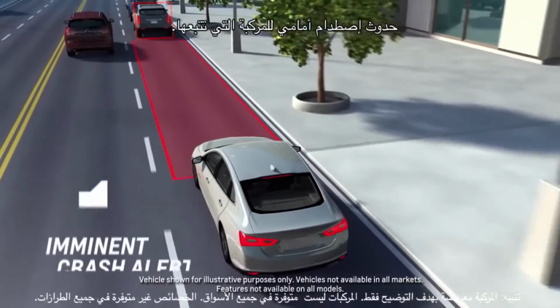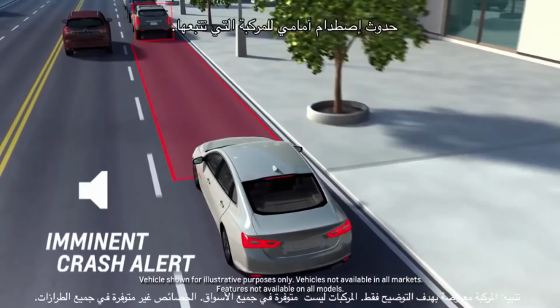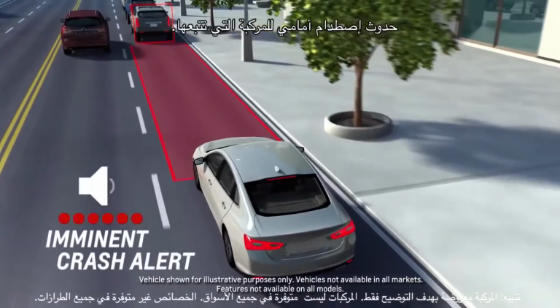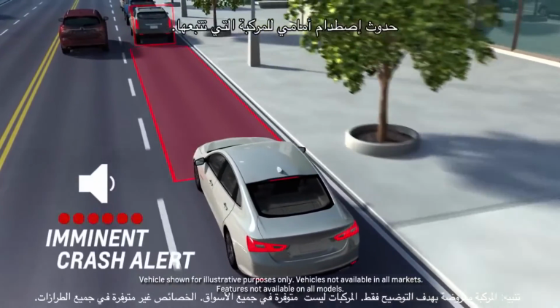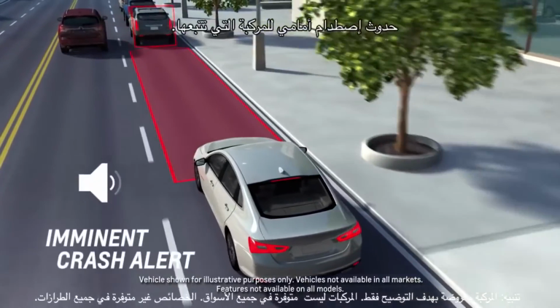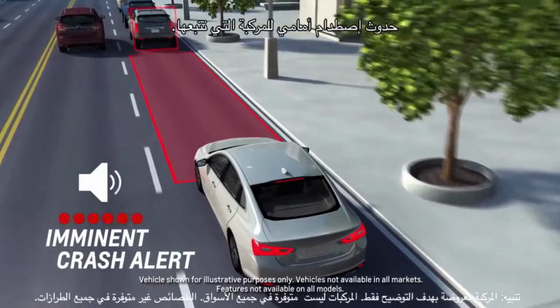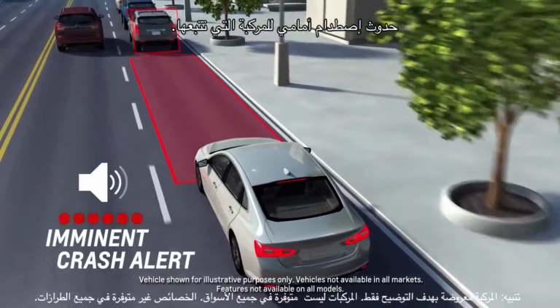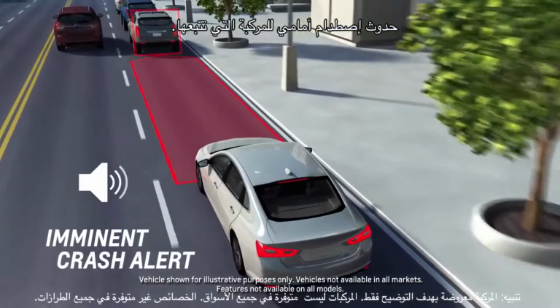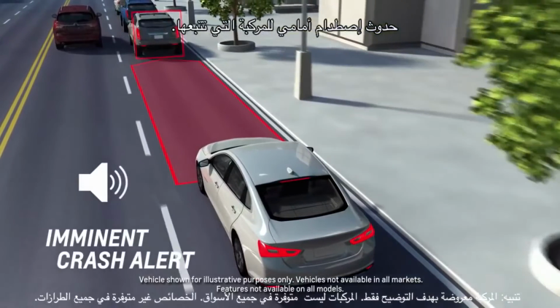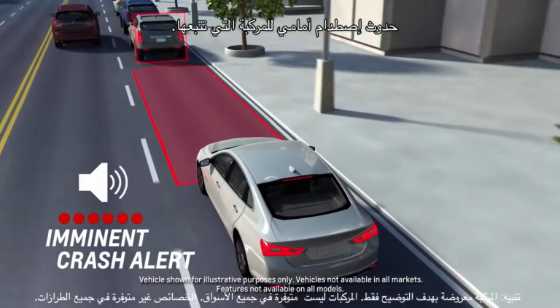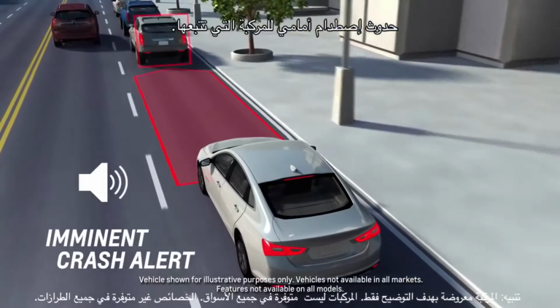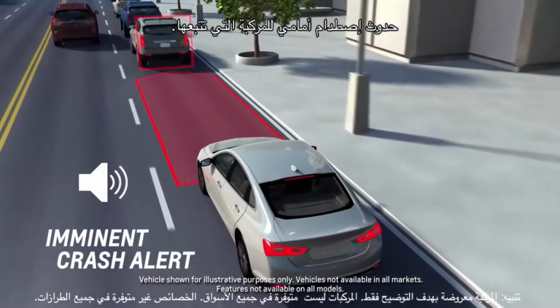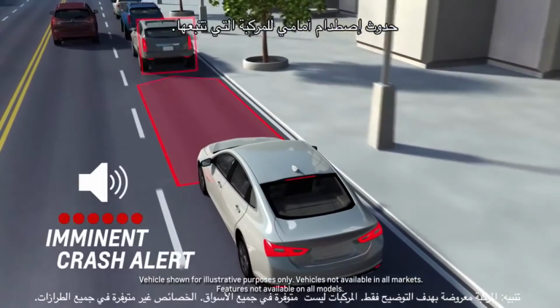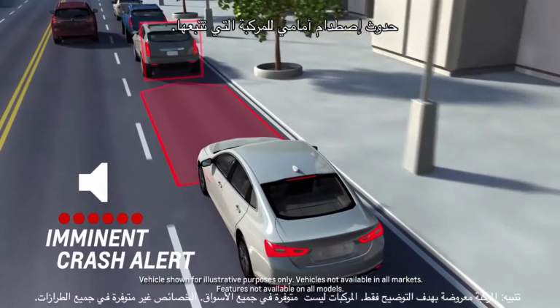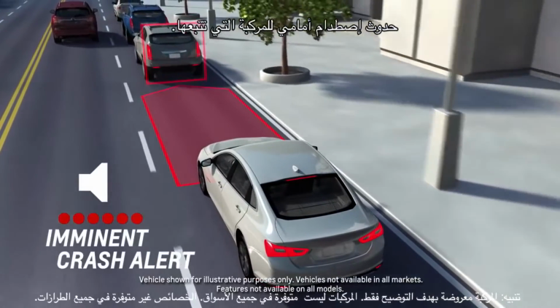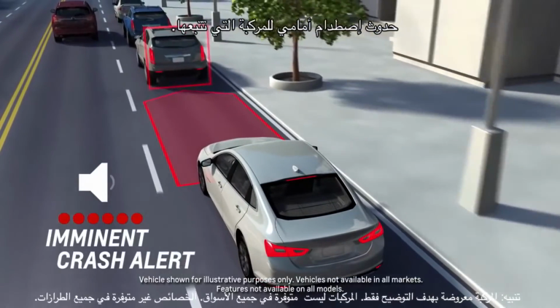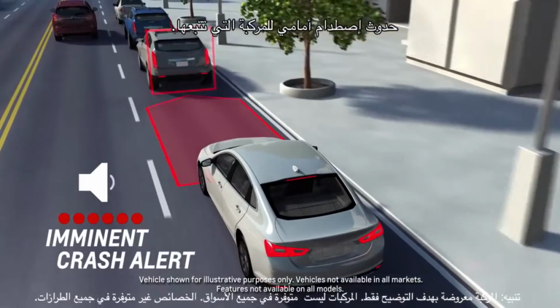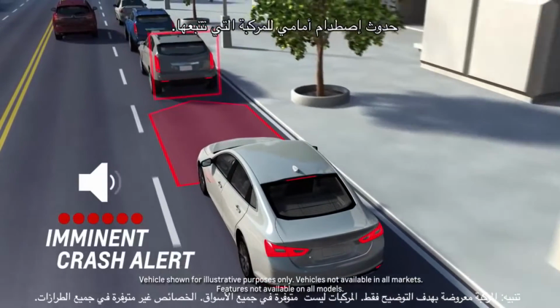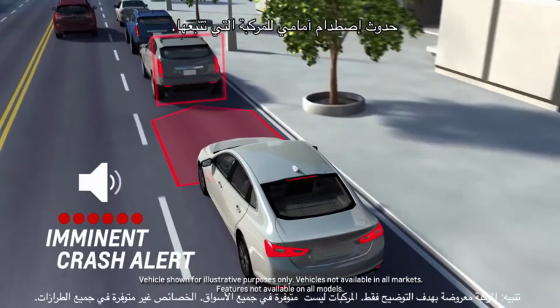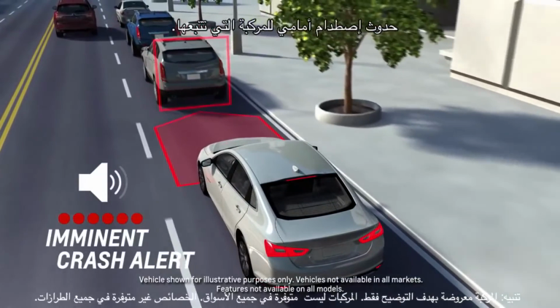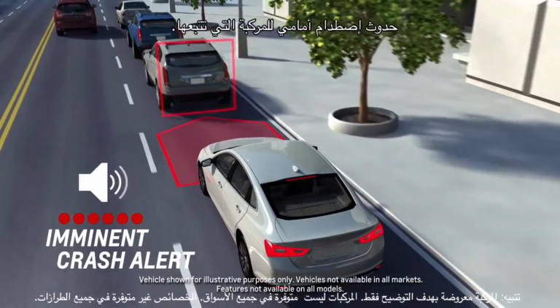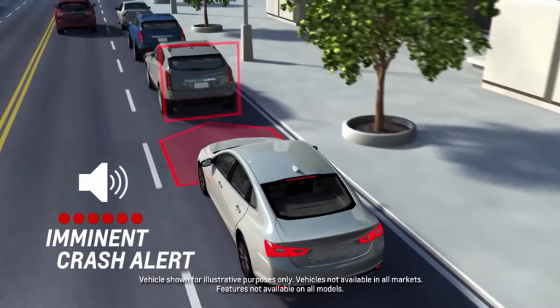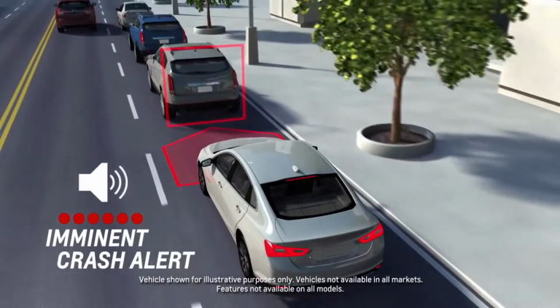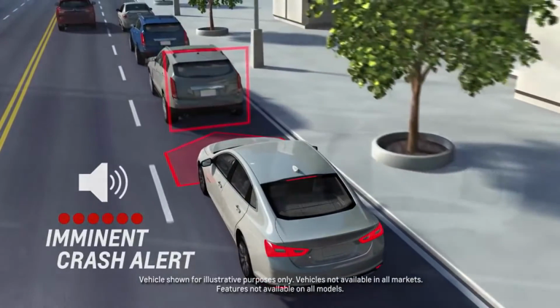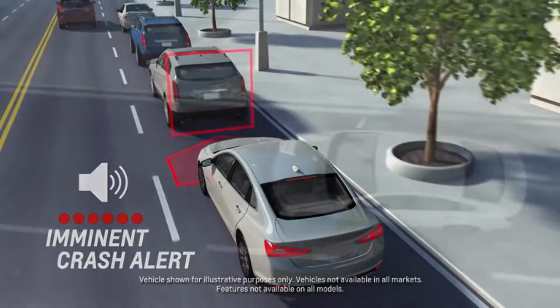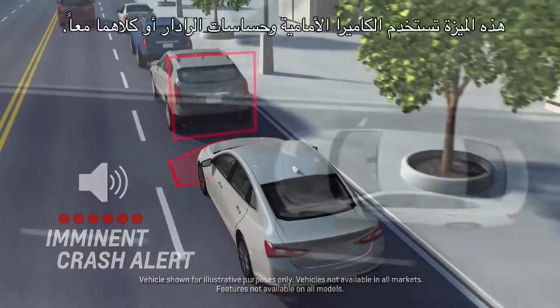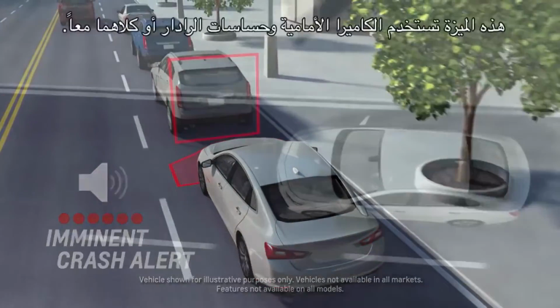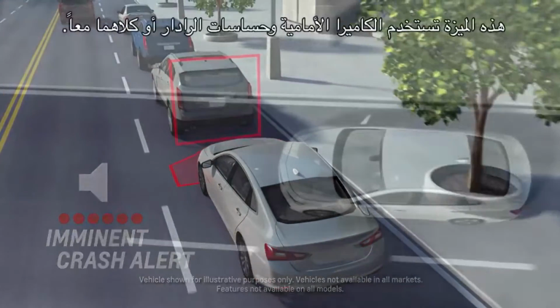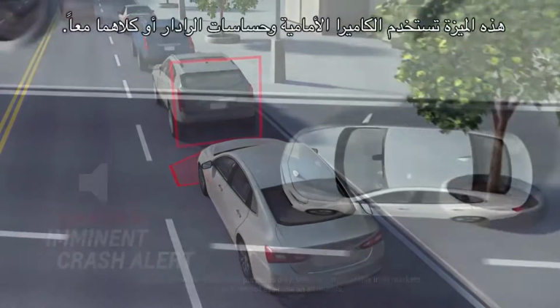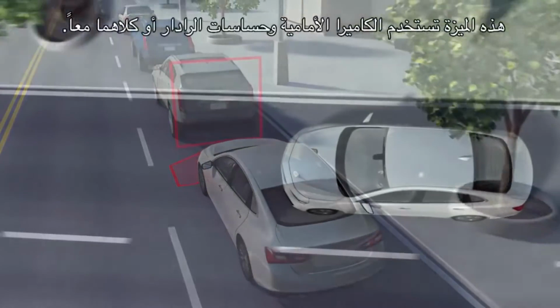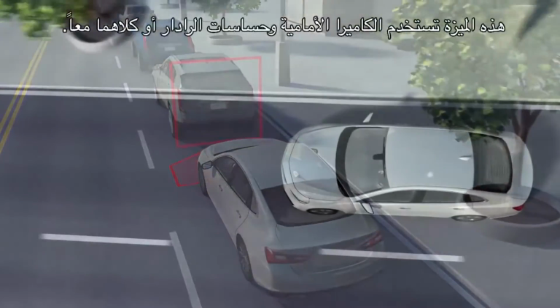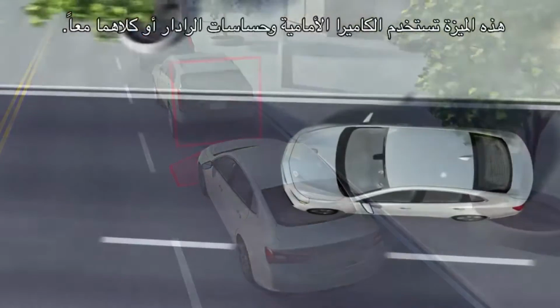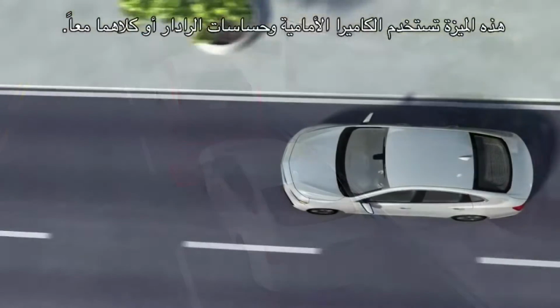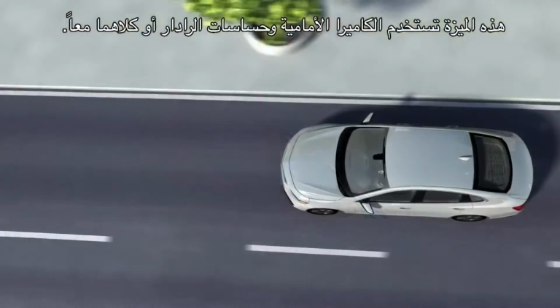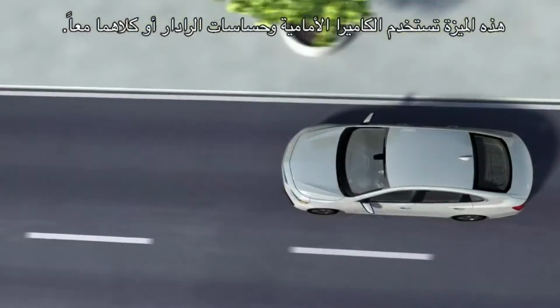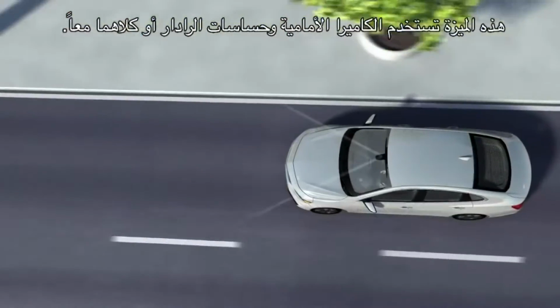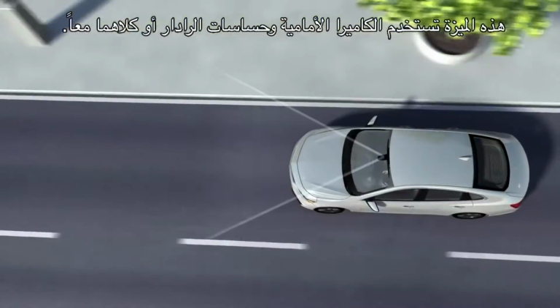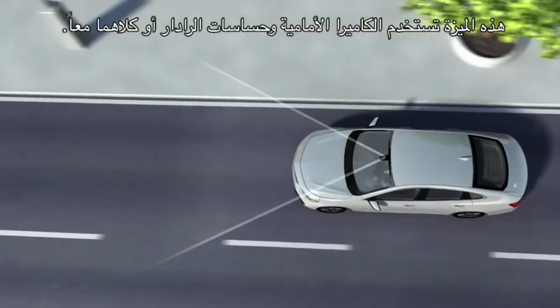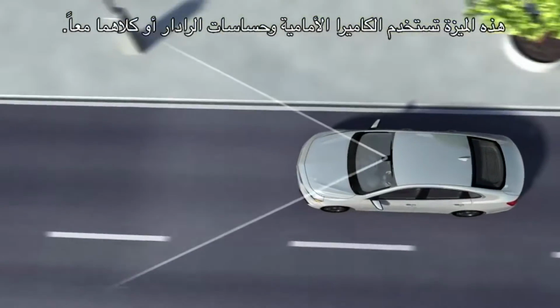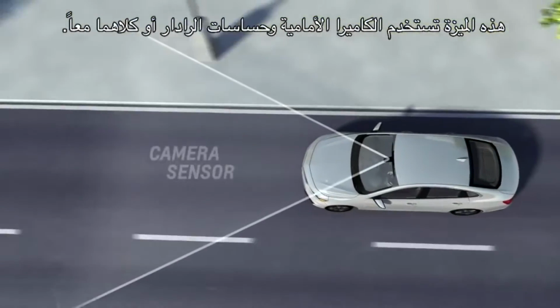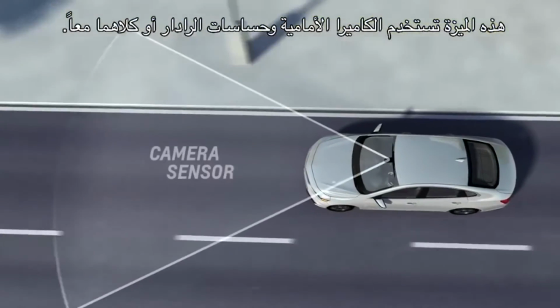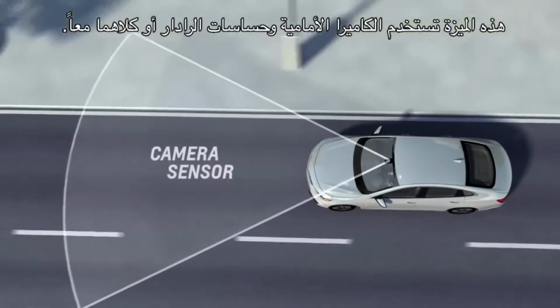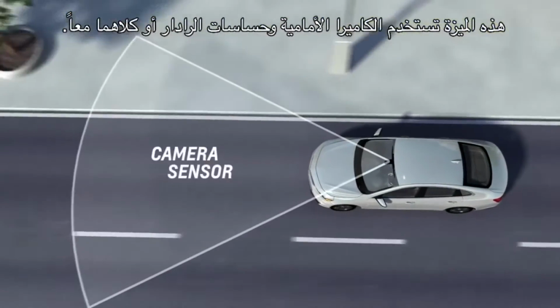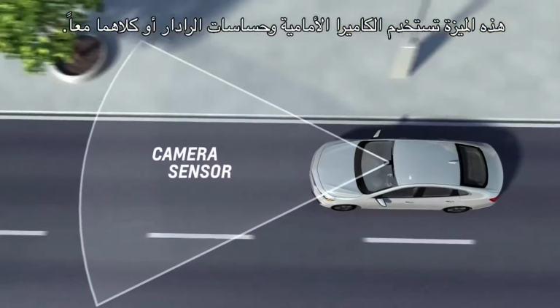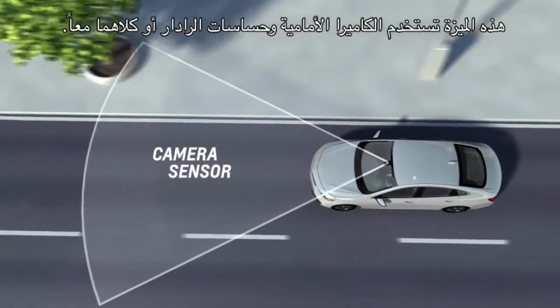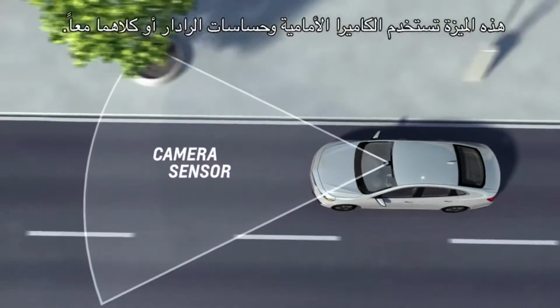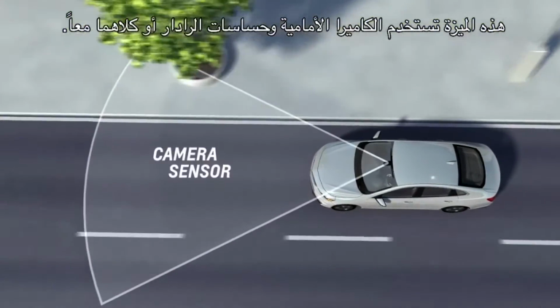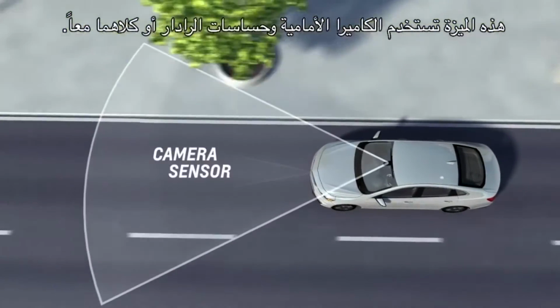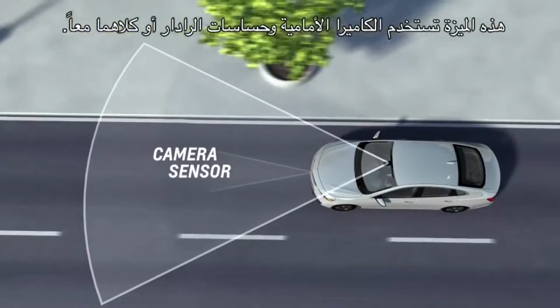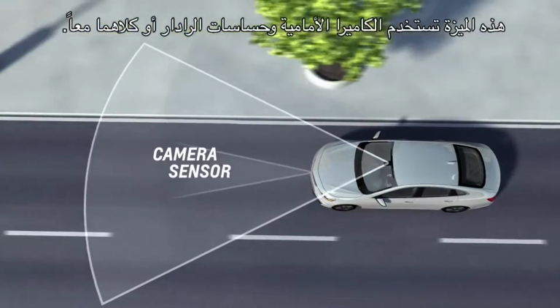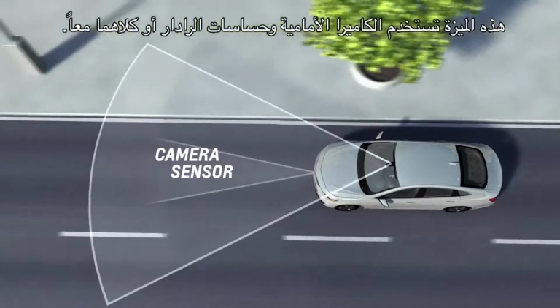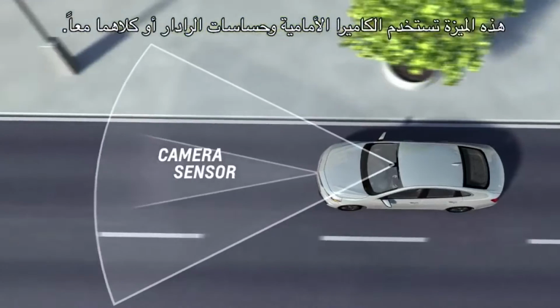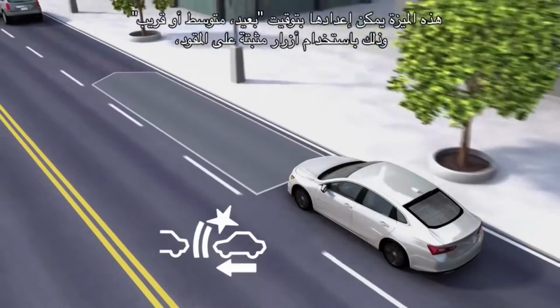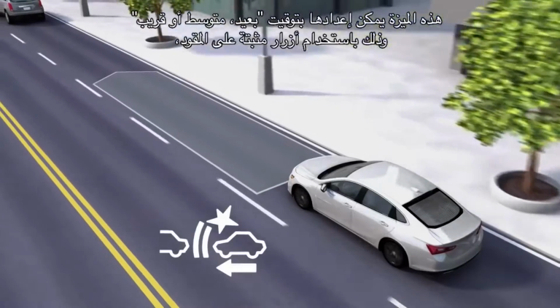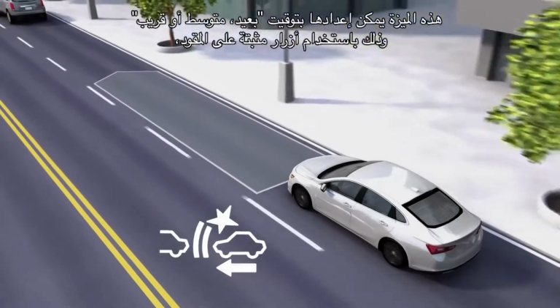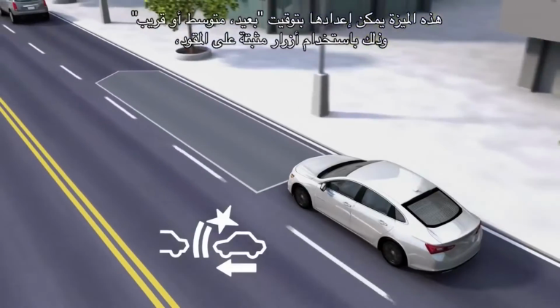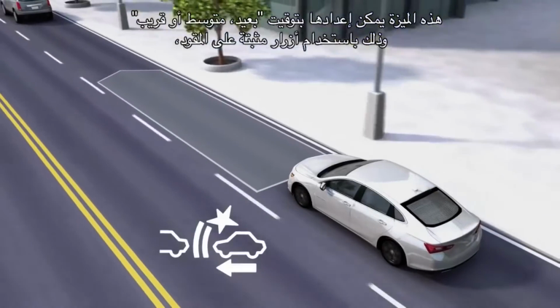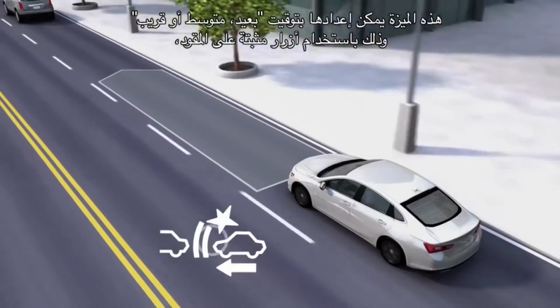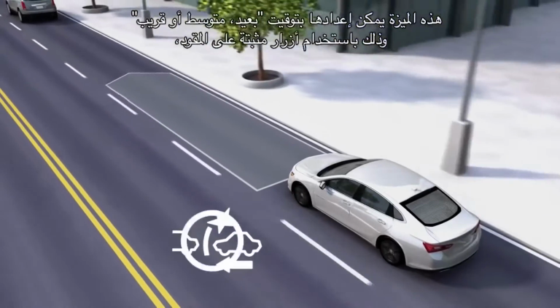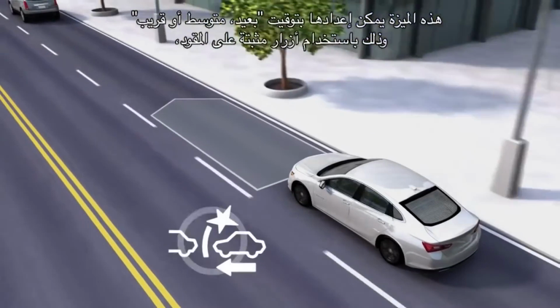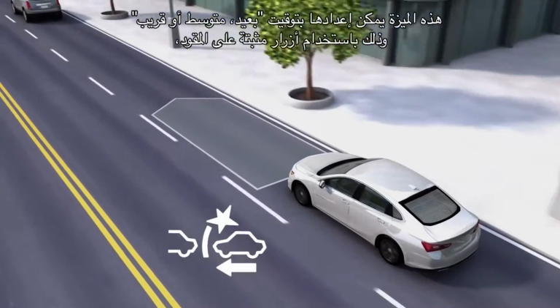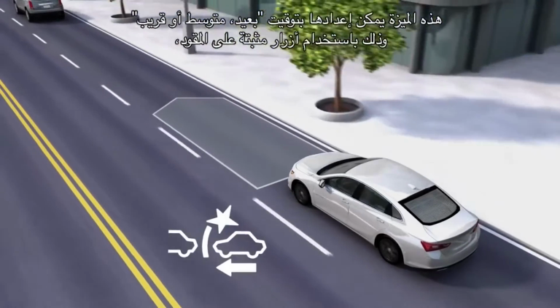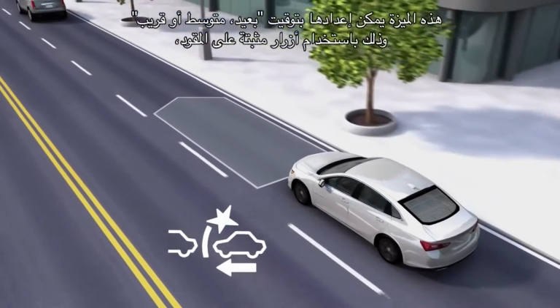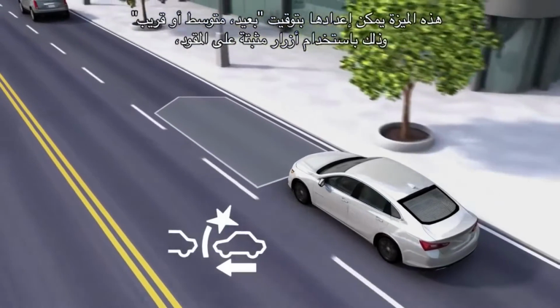Forward Collision Alert: Forward Collision Warning can alert you of an impending collision with a slower-moving or stationary car in front of you.